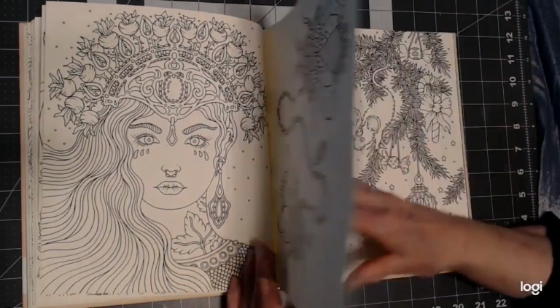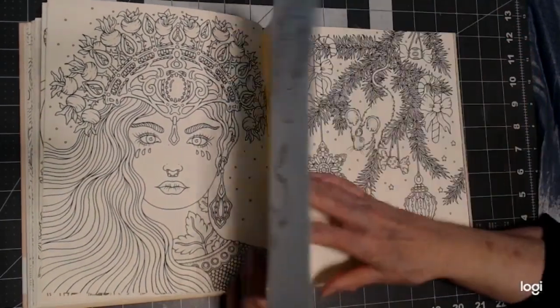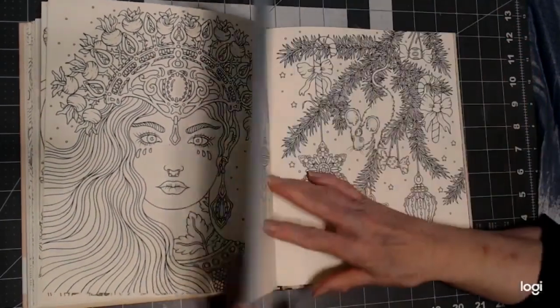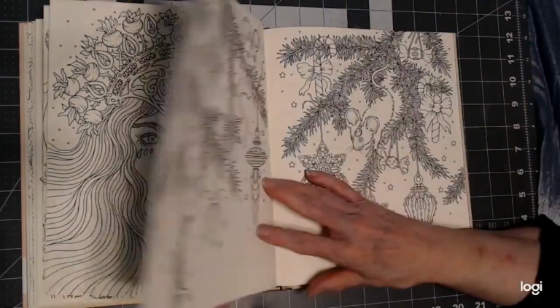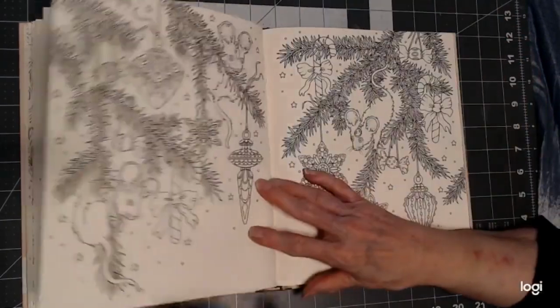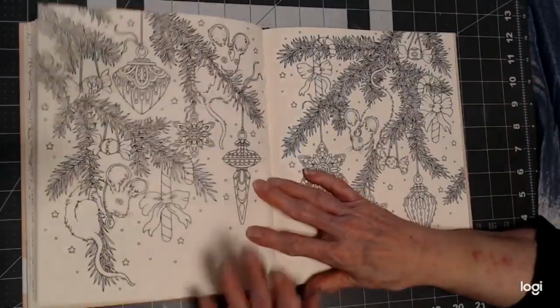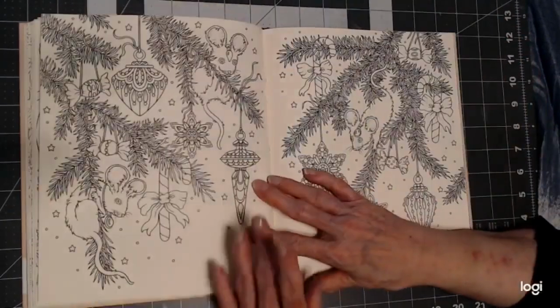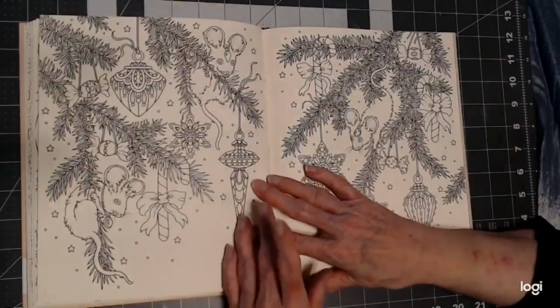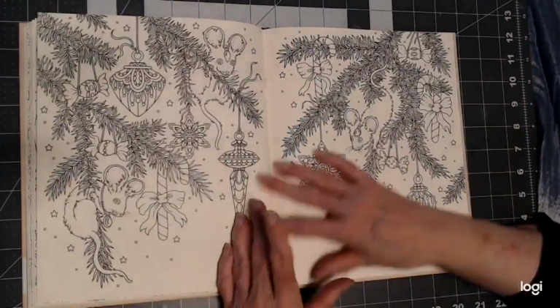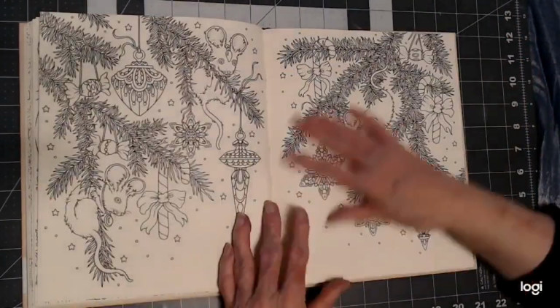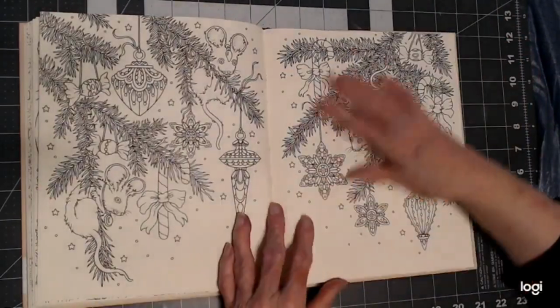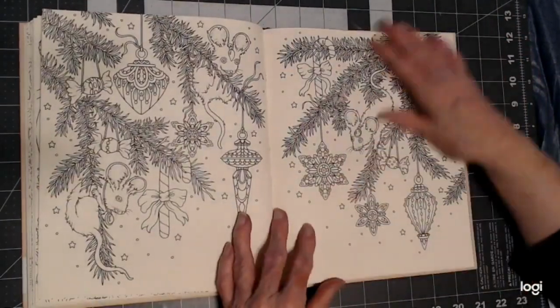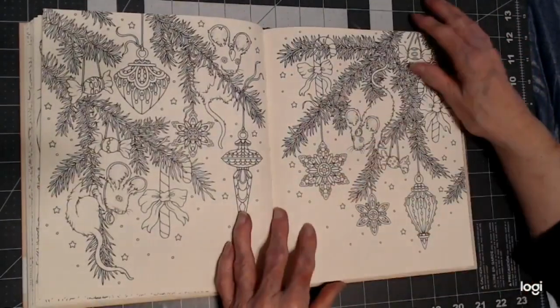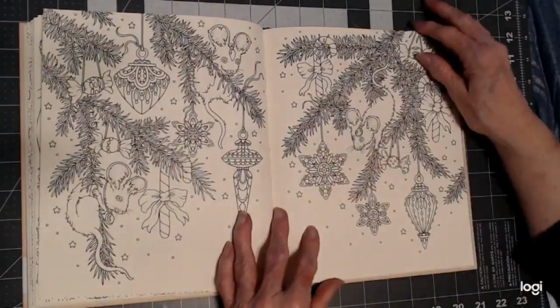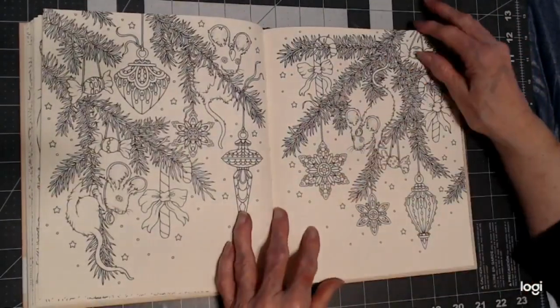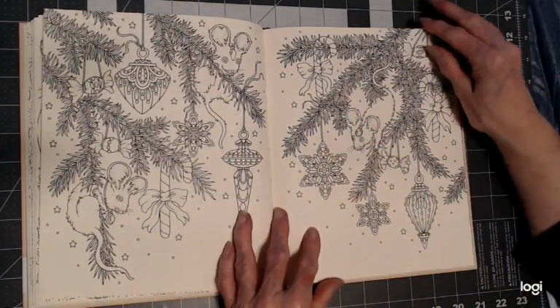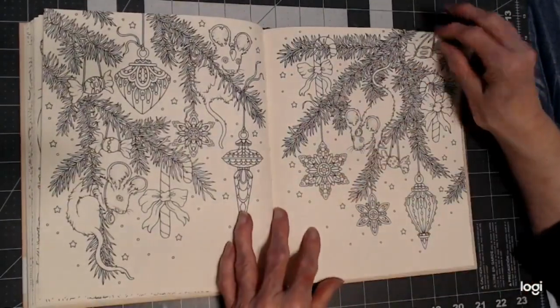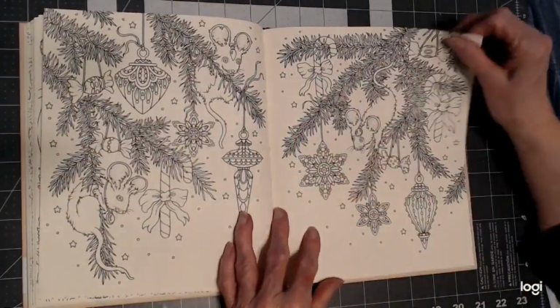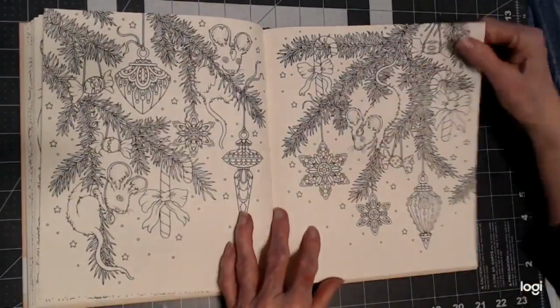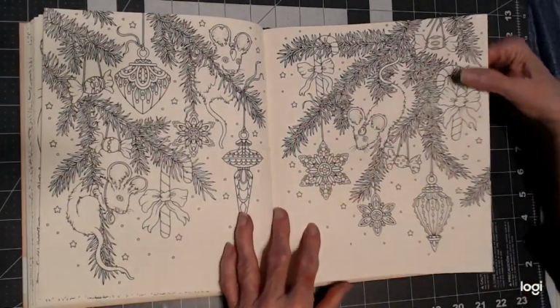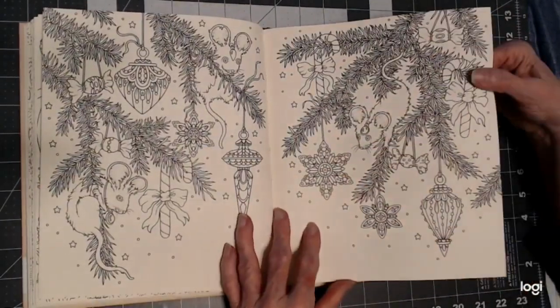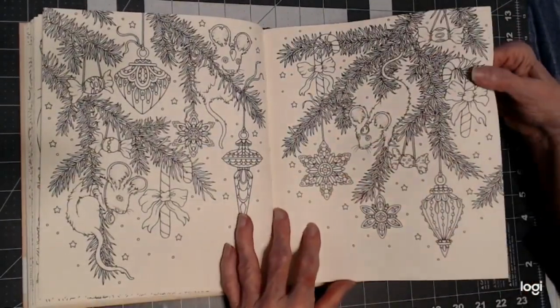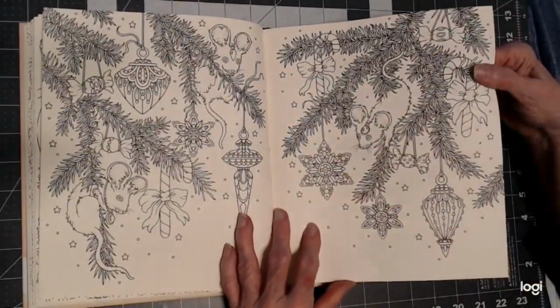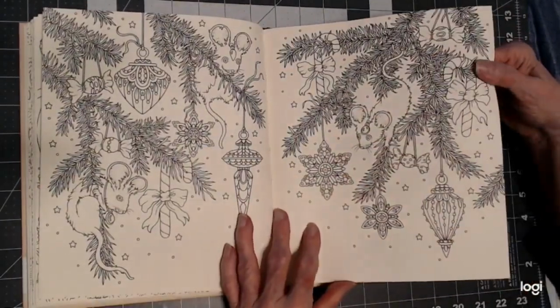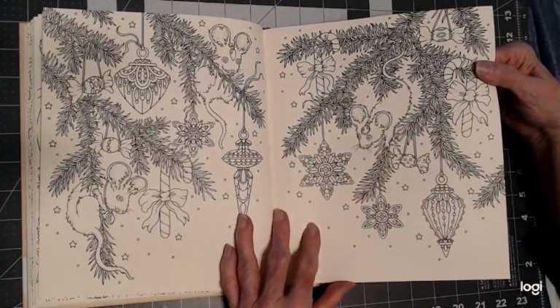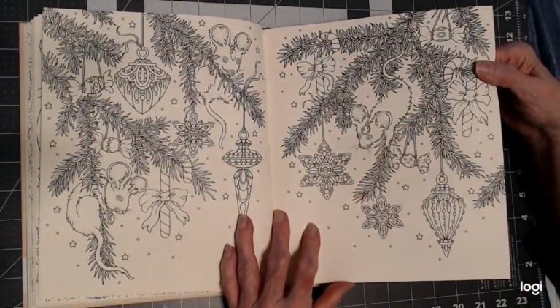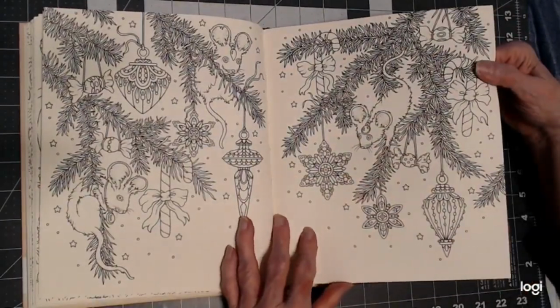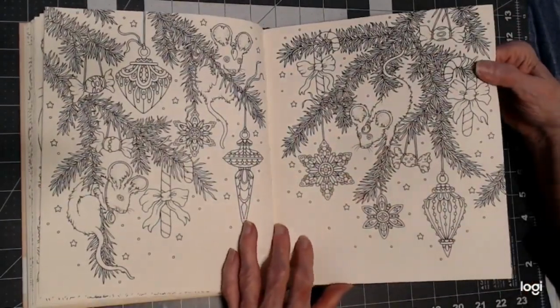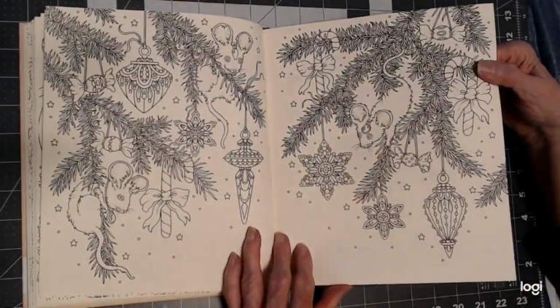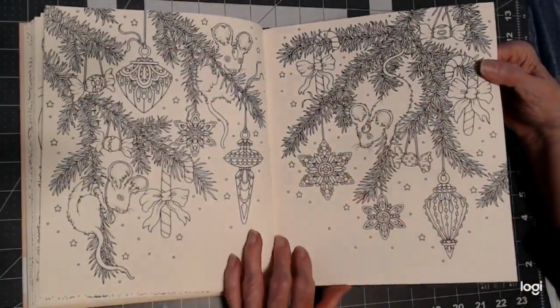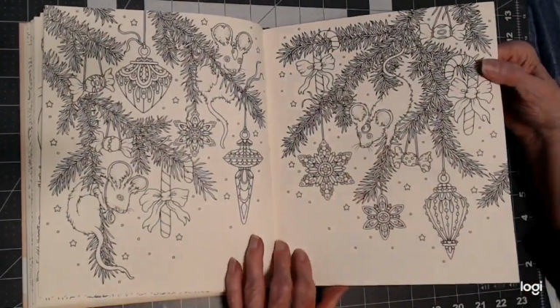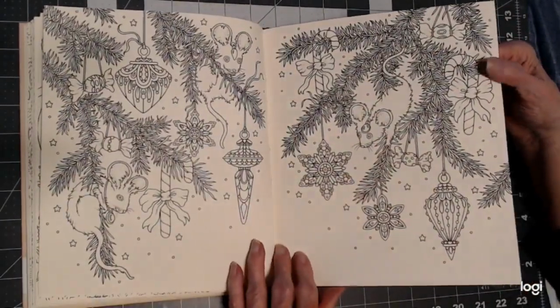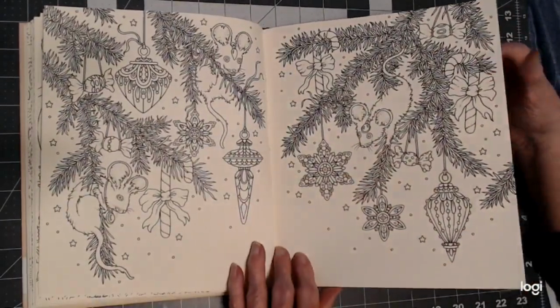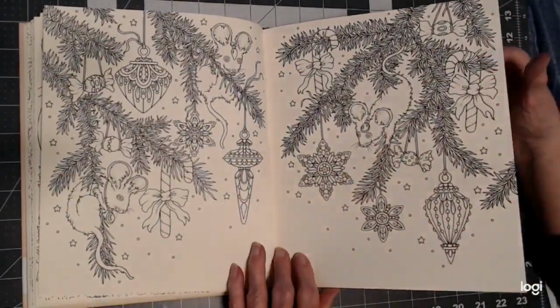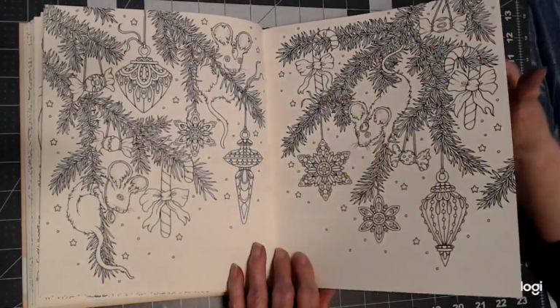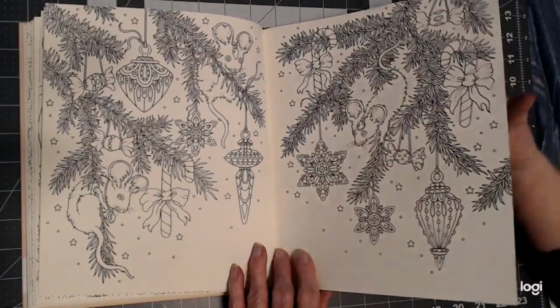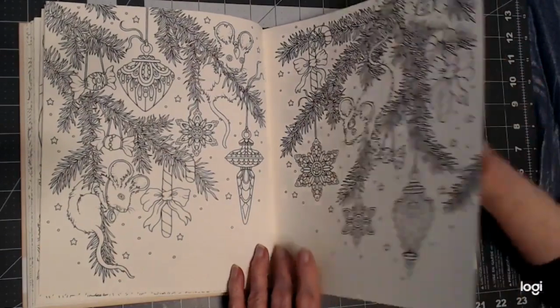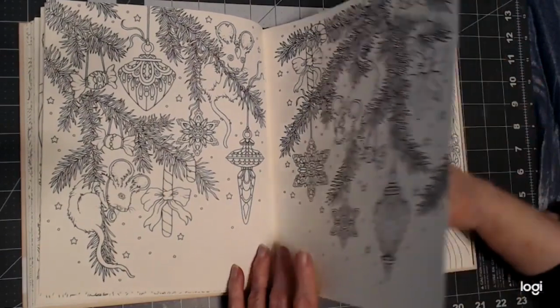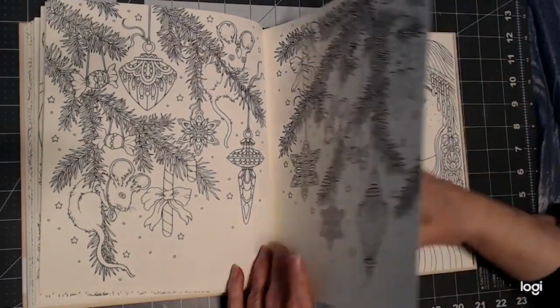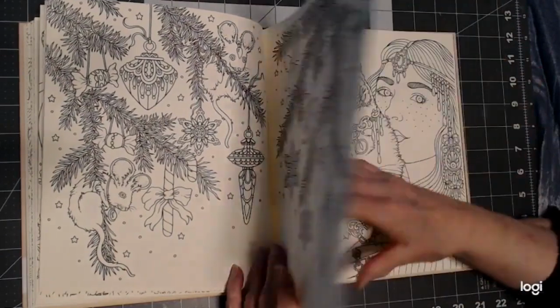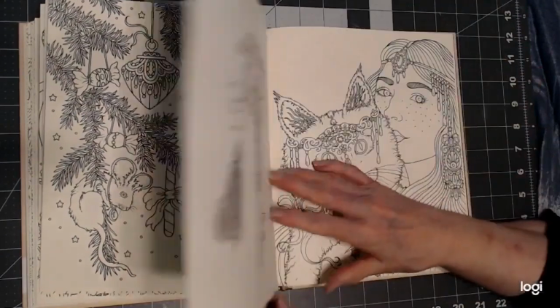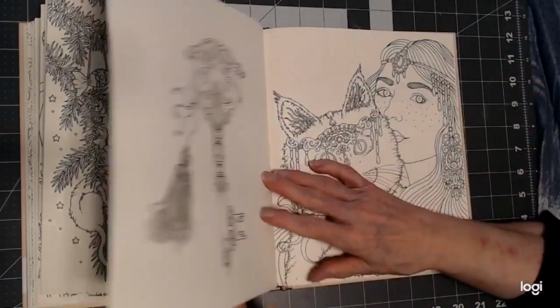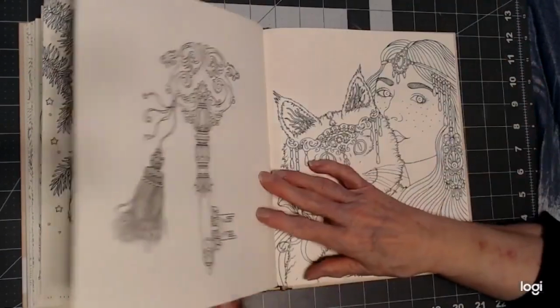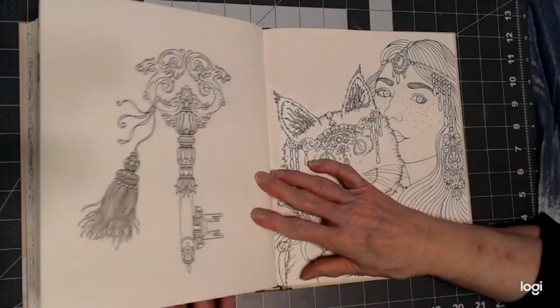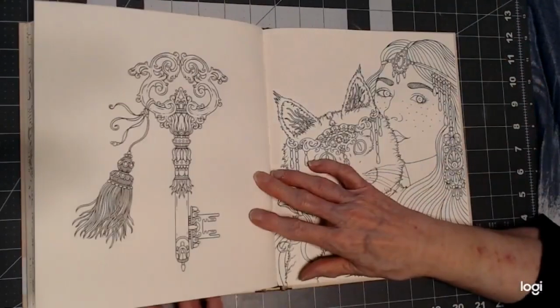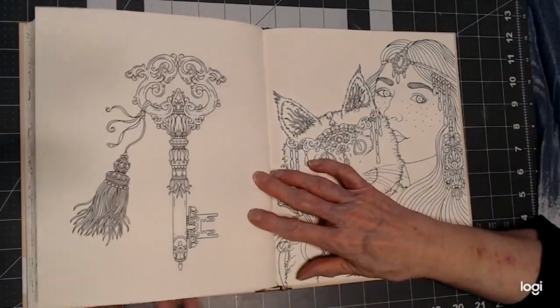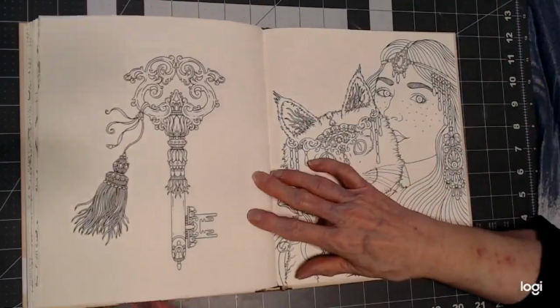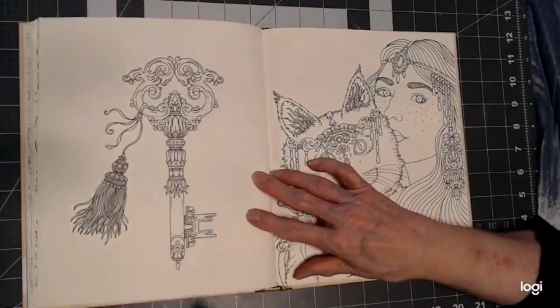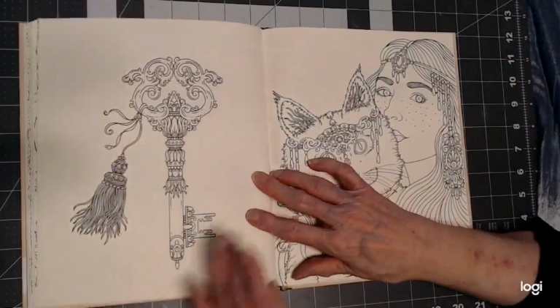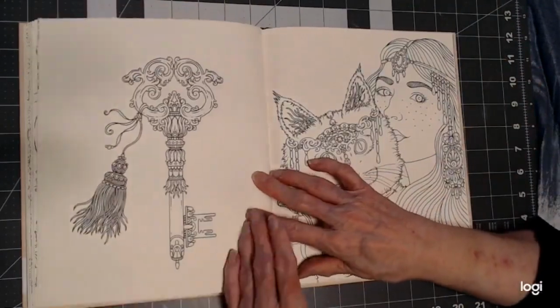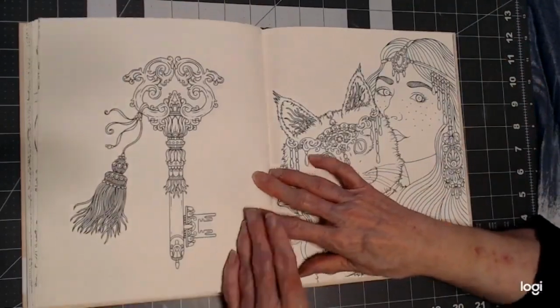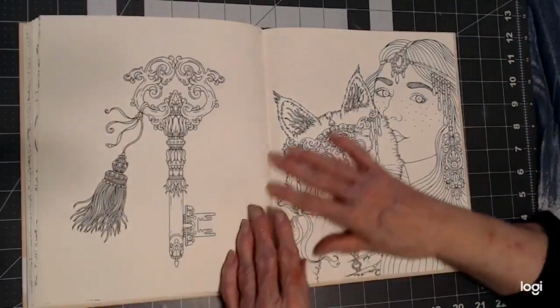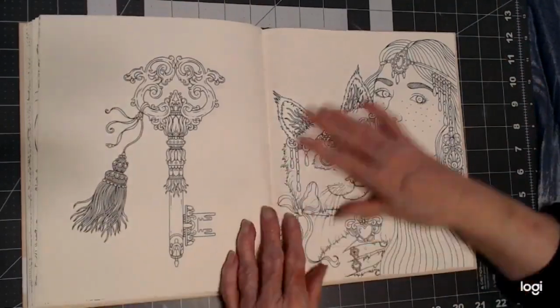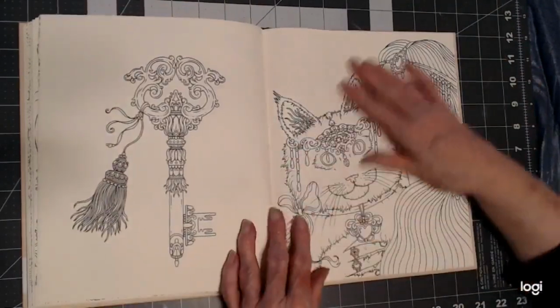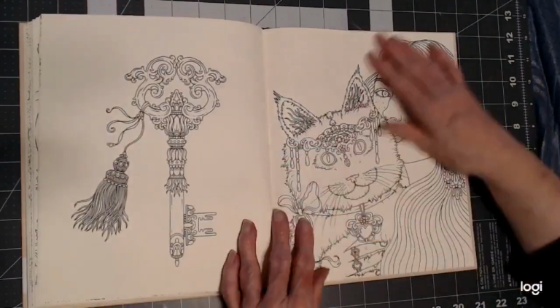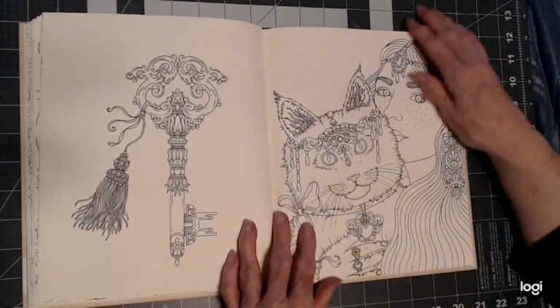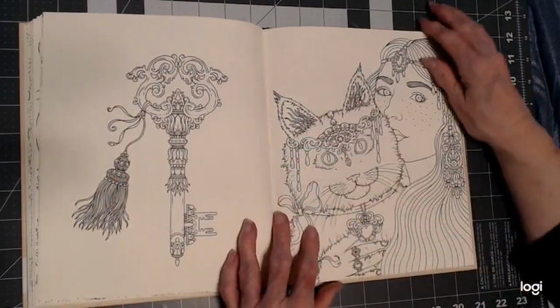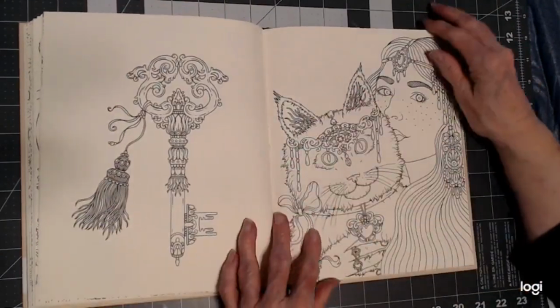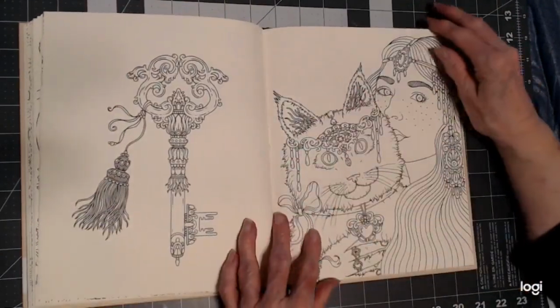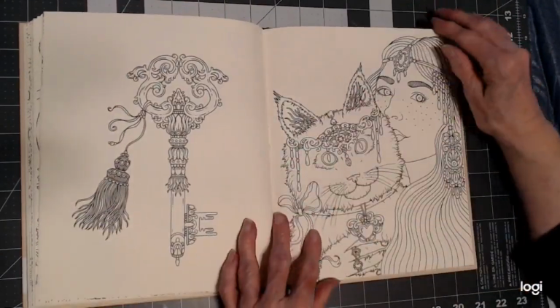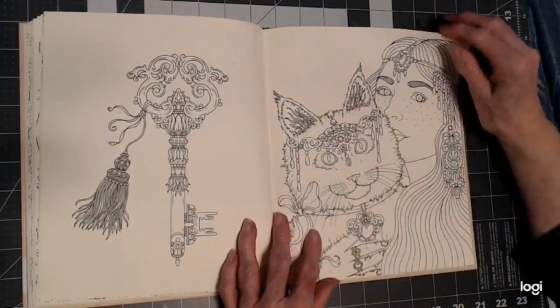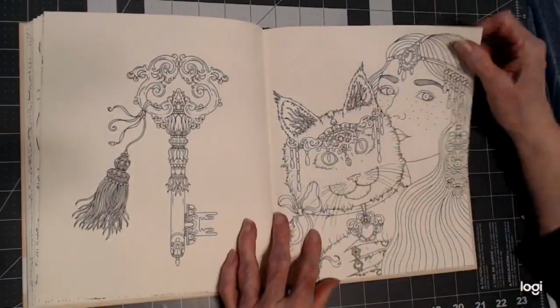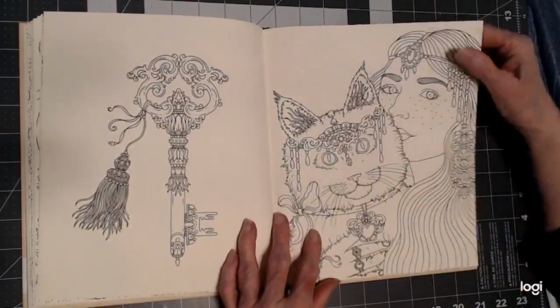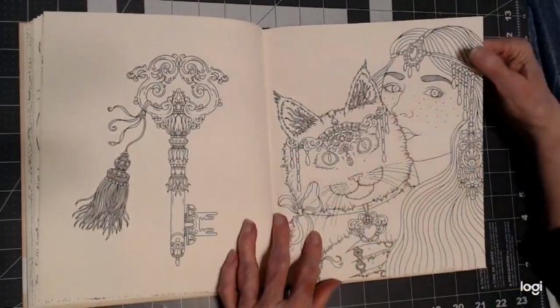Very nice paper, very sturdy, very nice to color on.